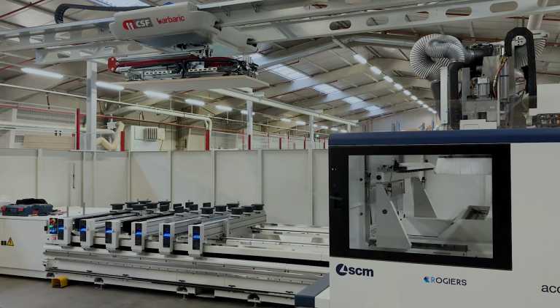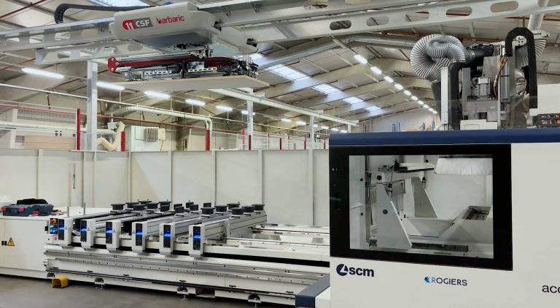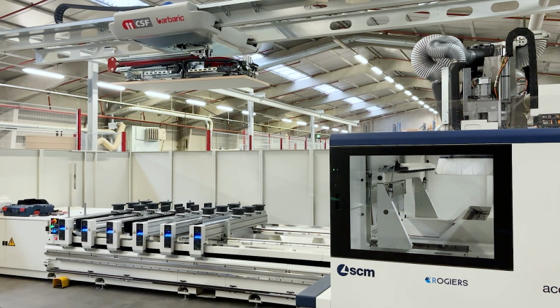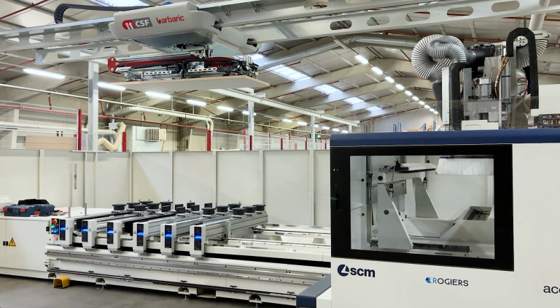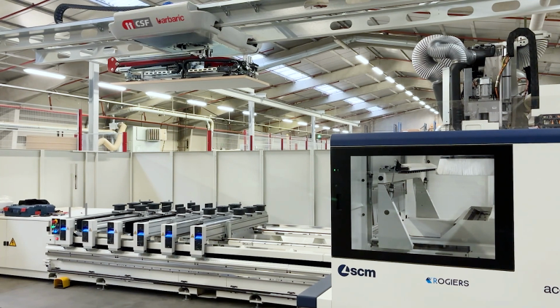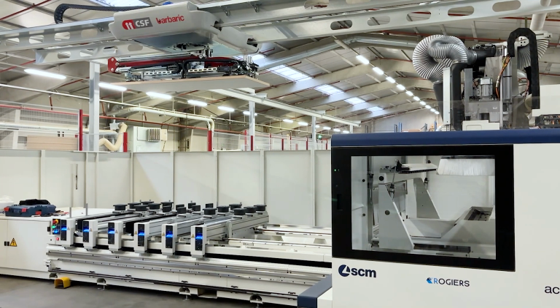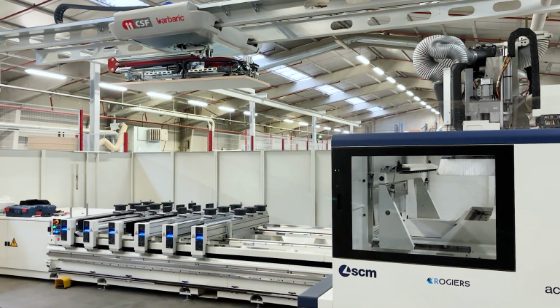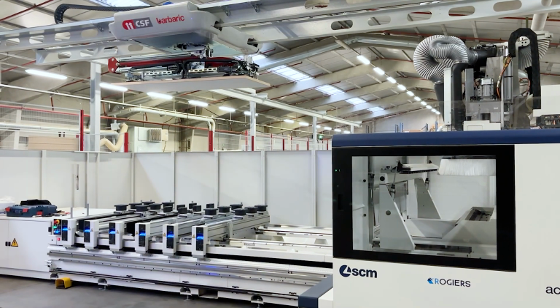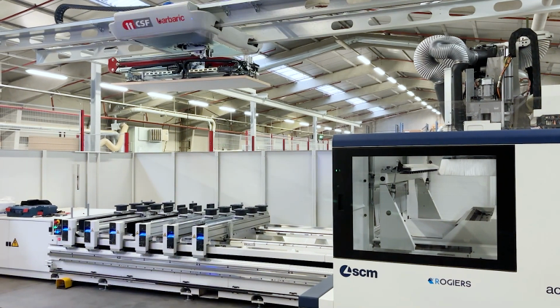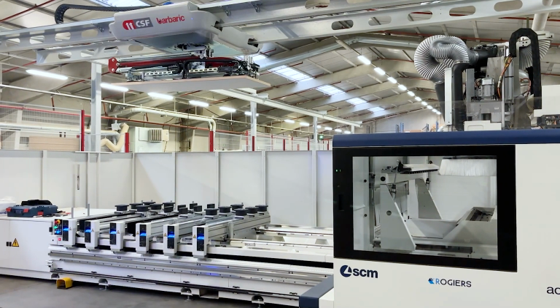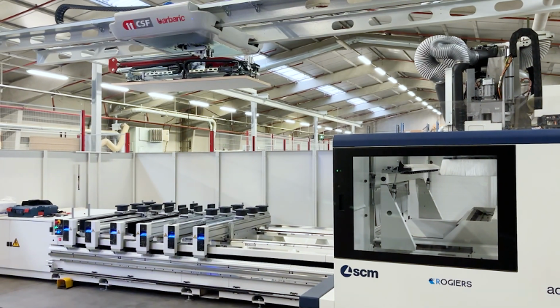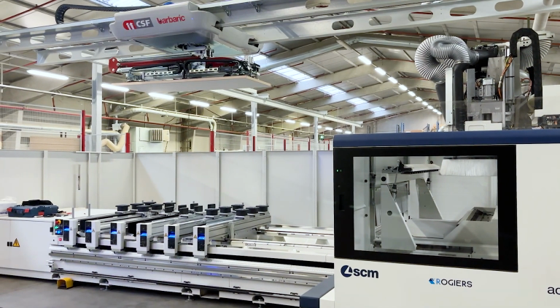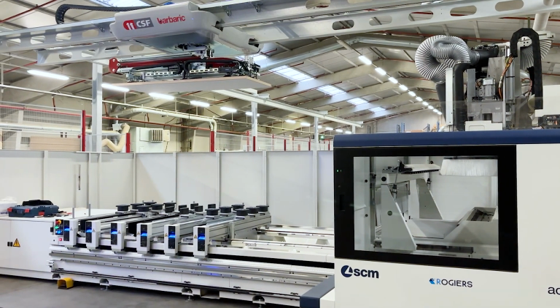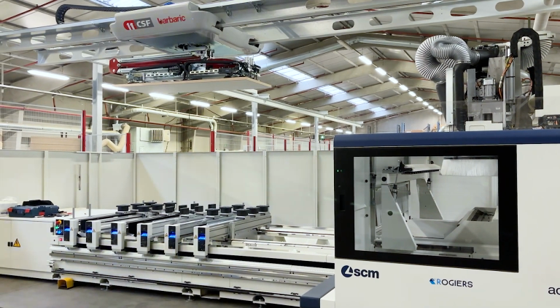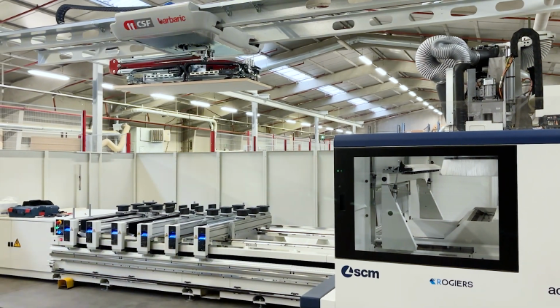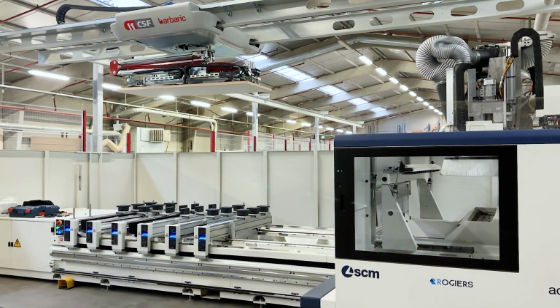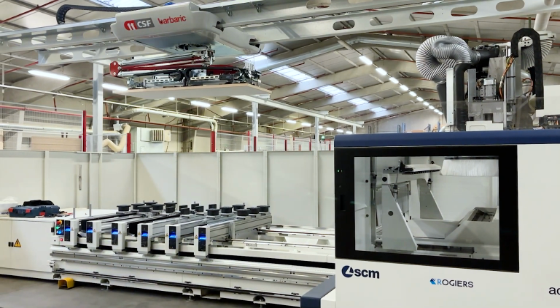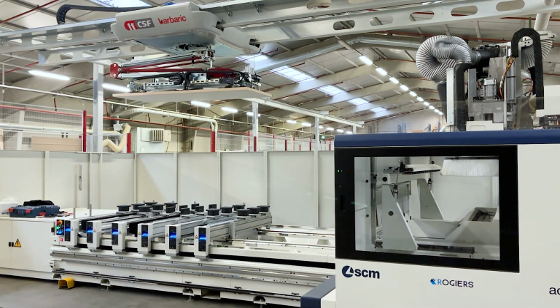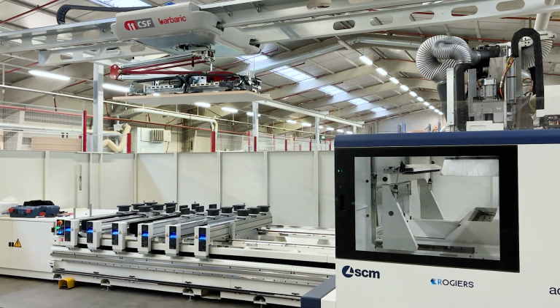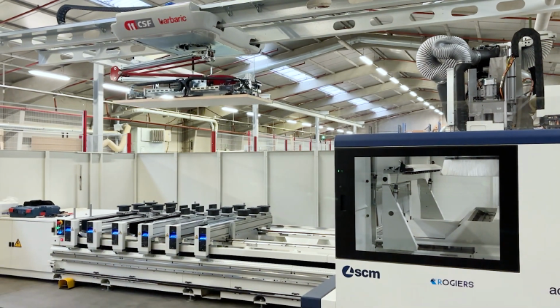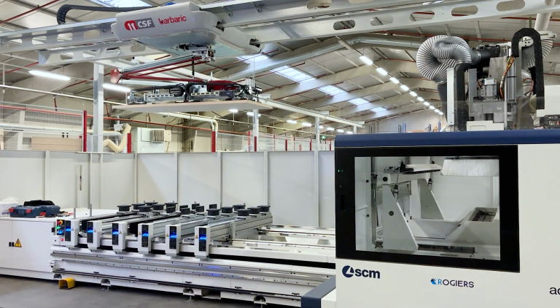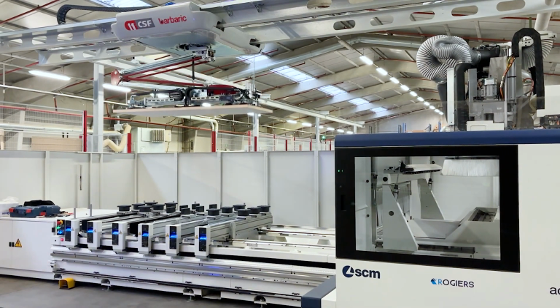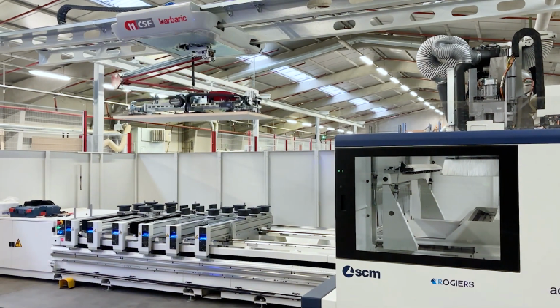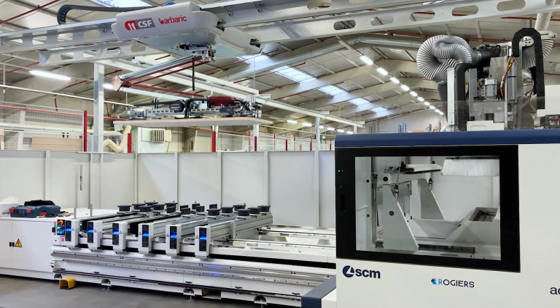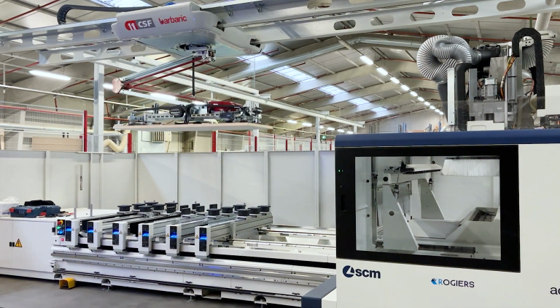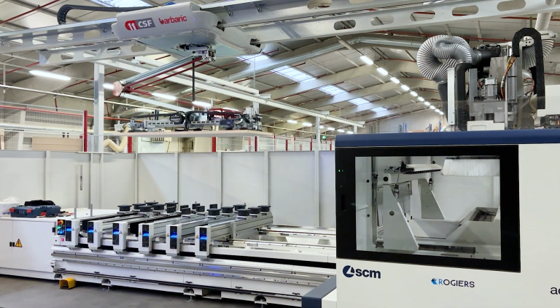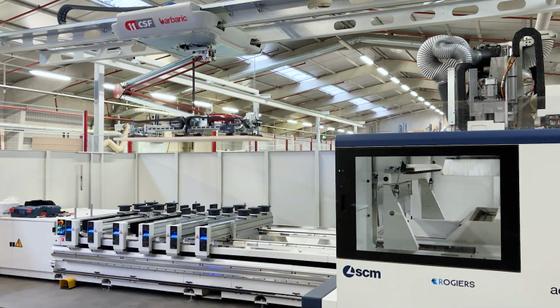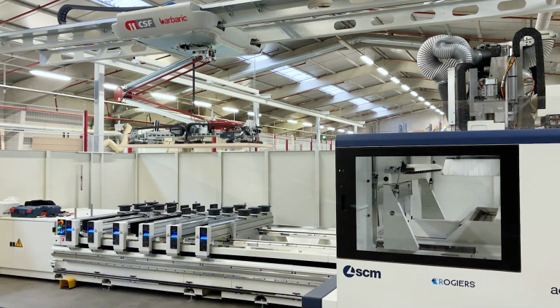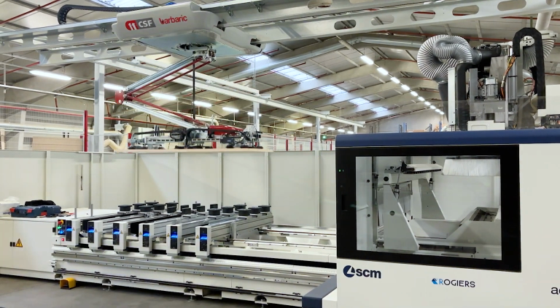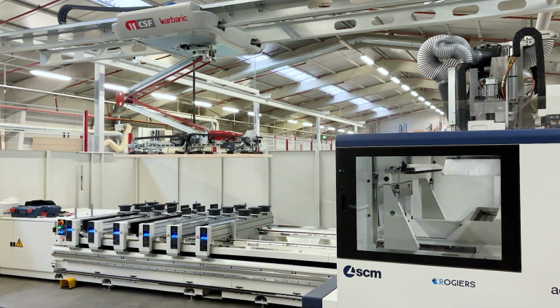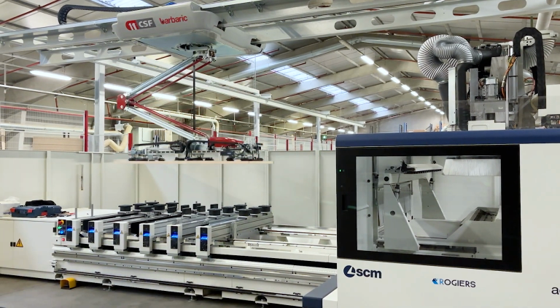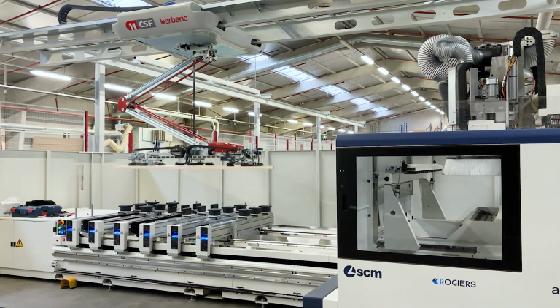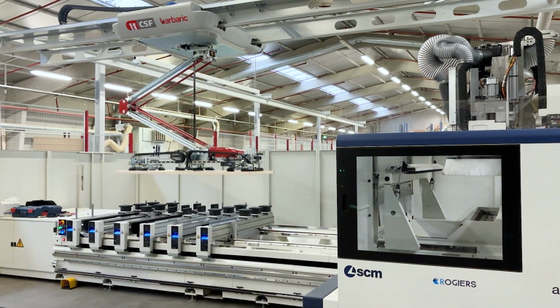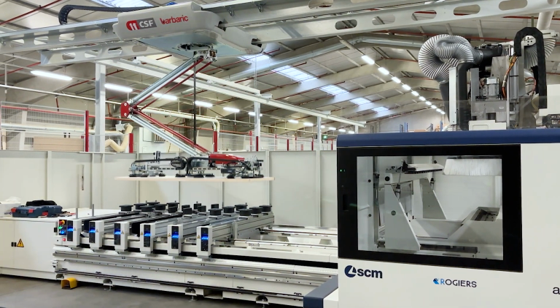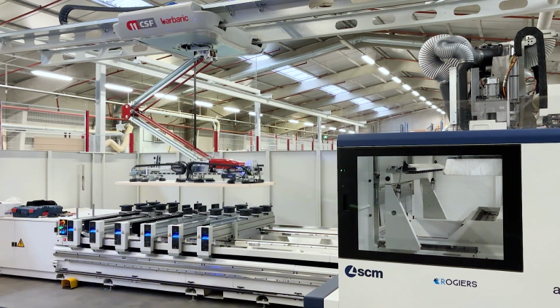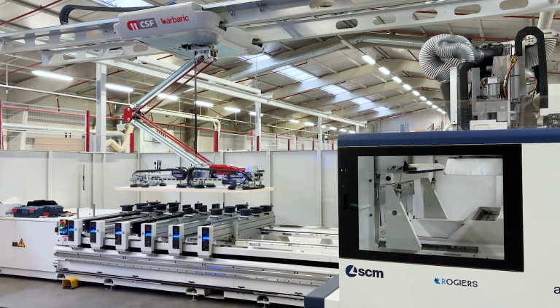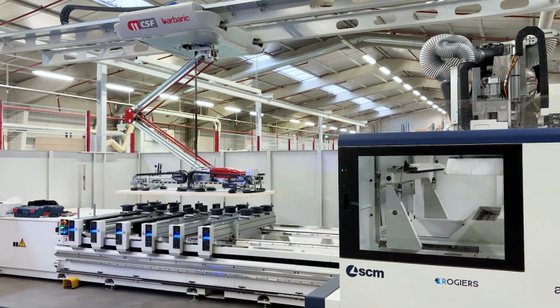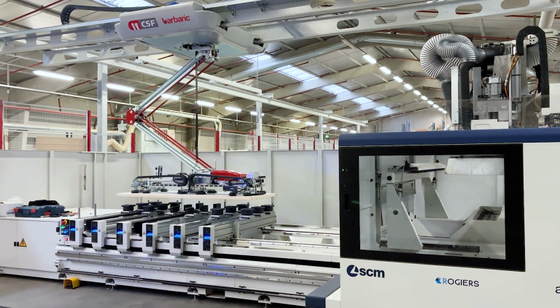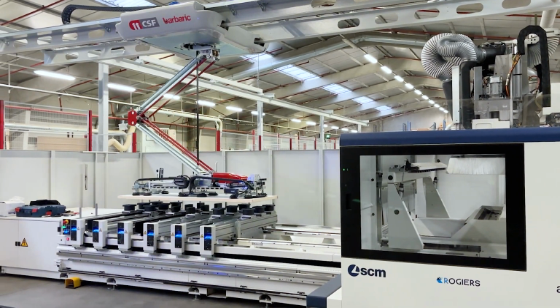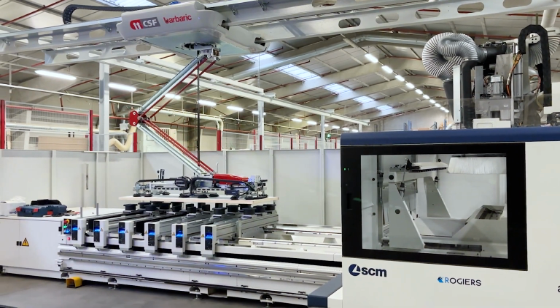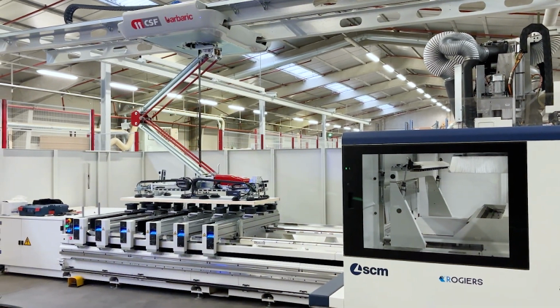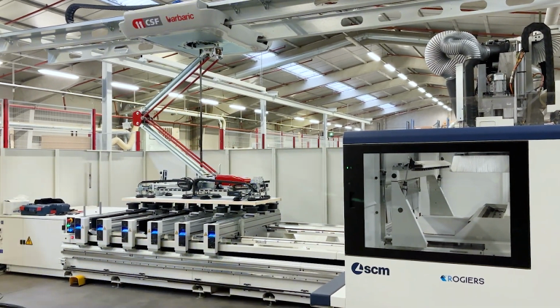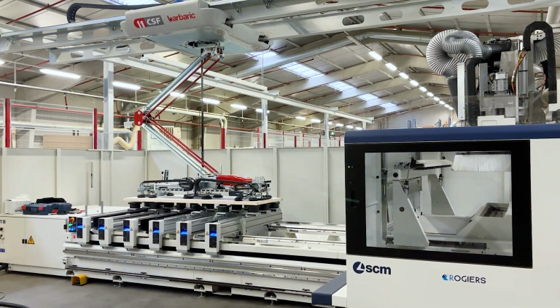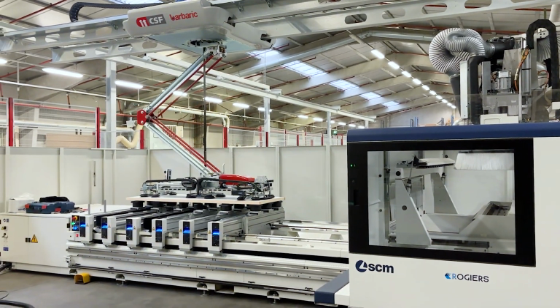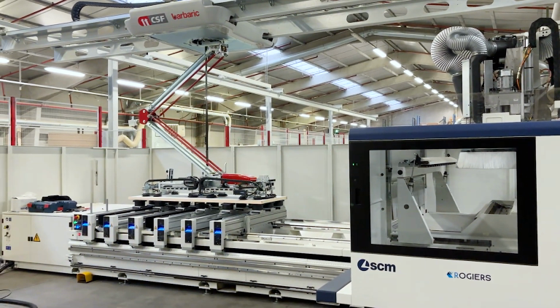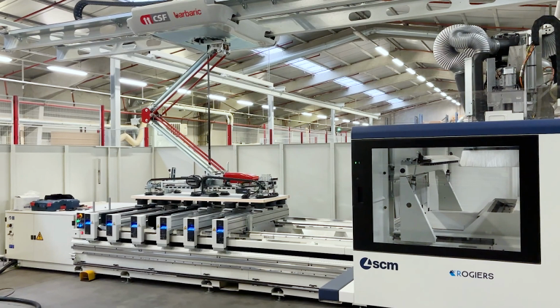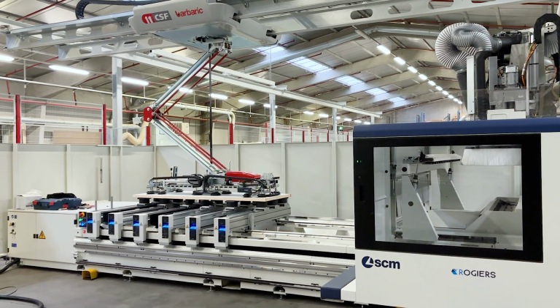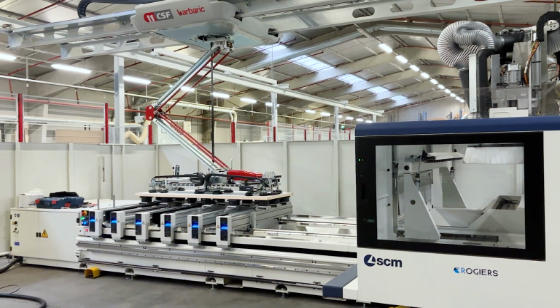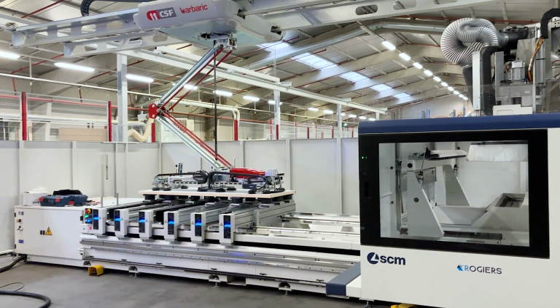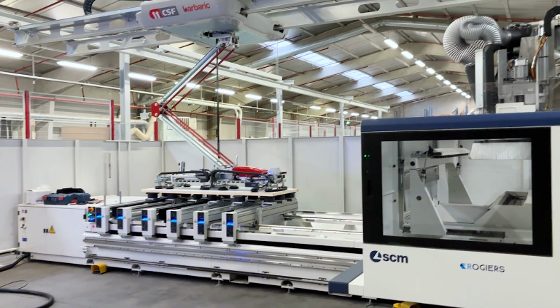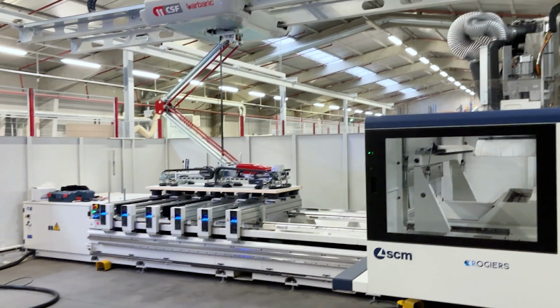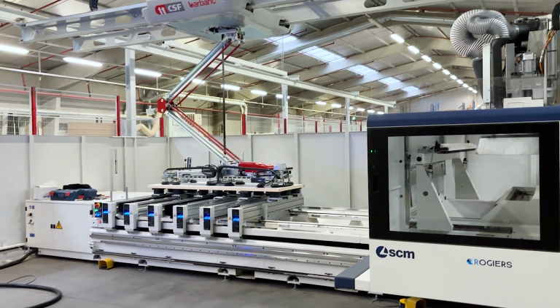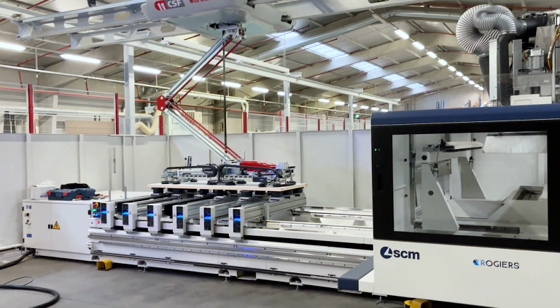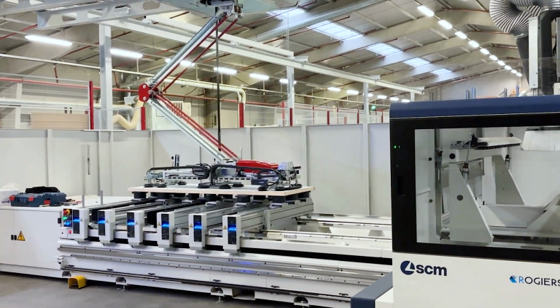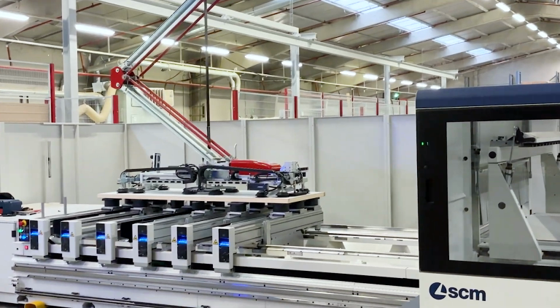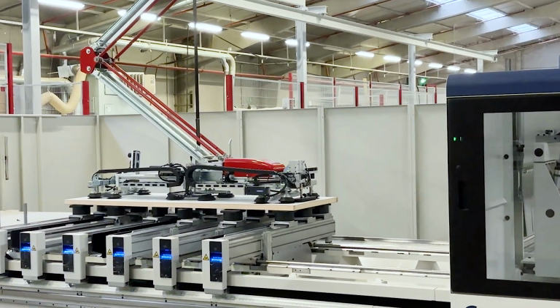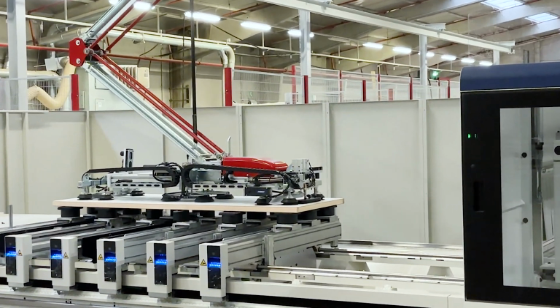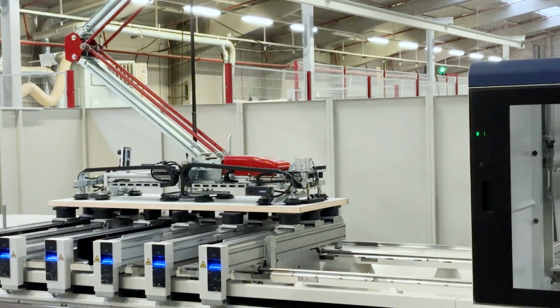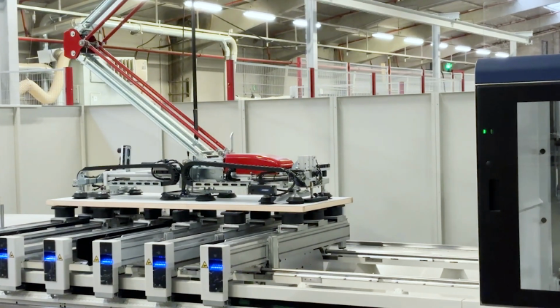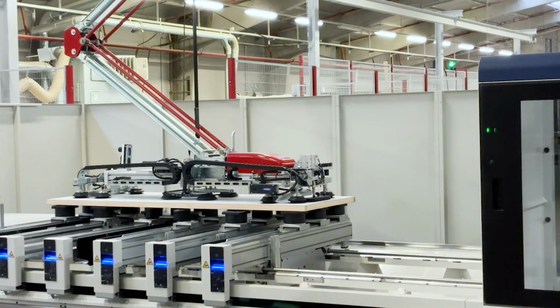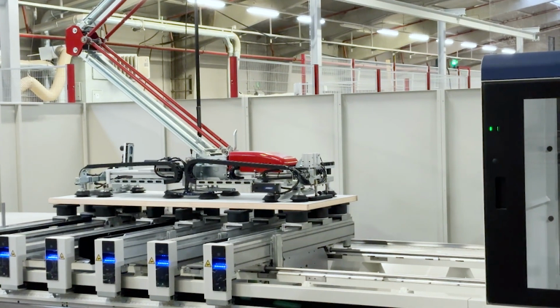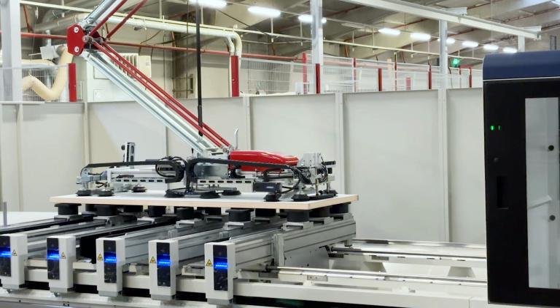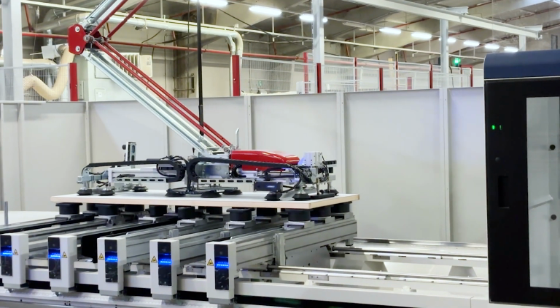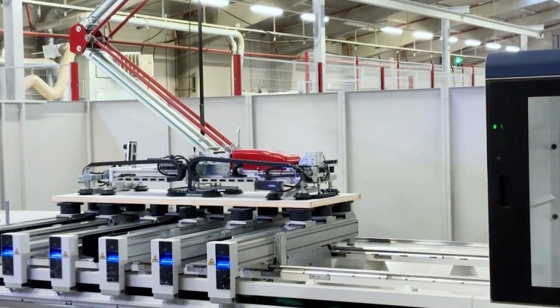Welcome to our customer Domino in Belgium, experts in crafting exceptional quality wooden doors, flooring, and staircases.